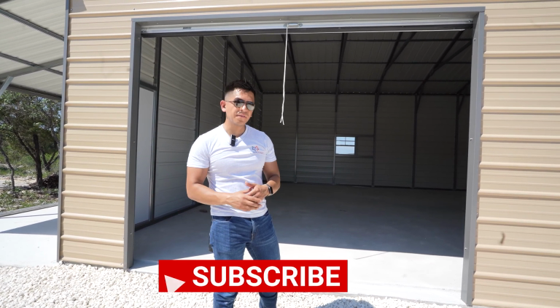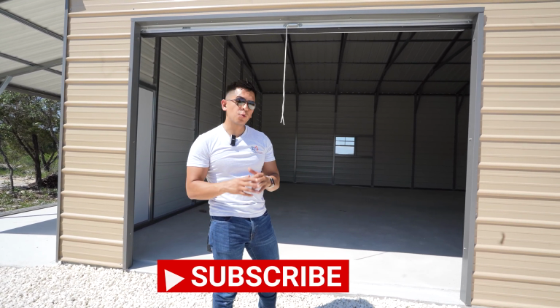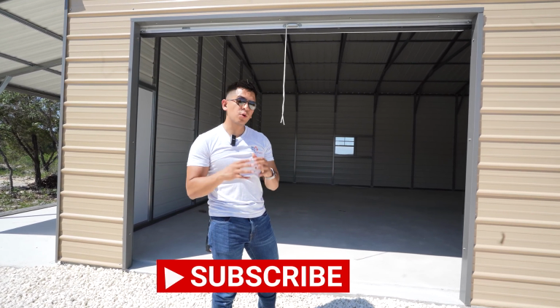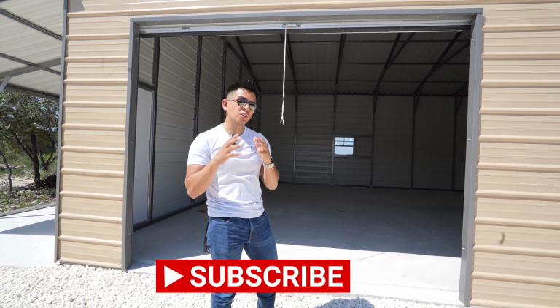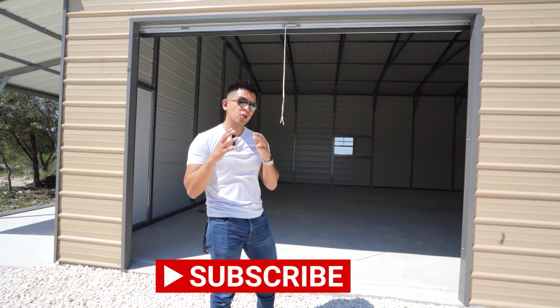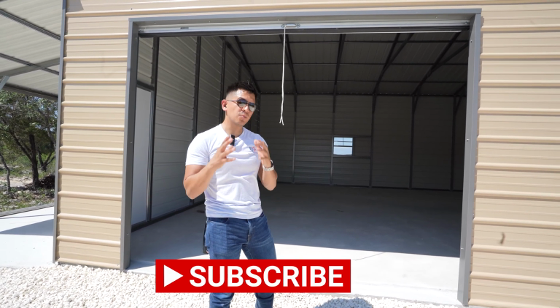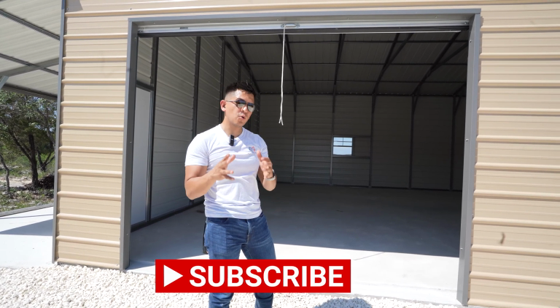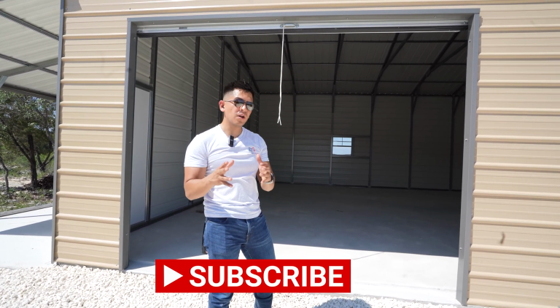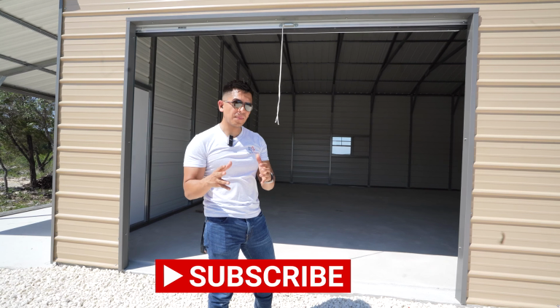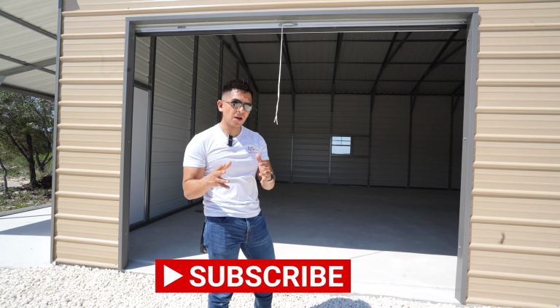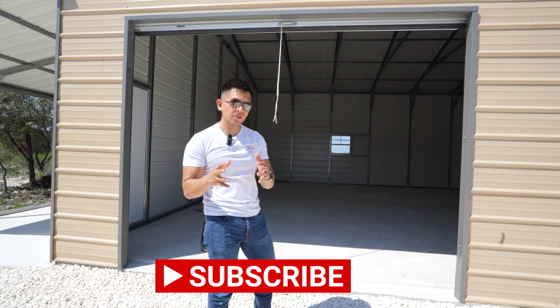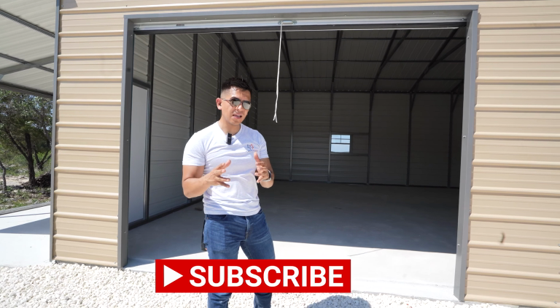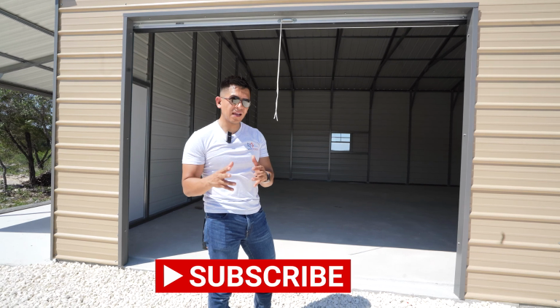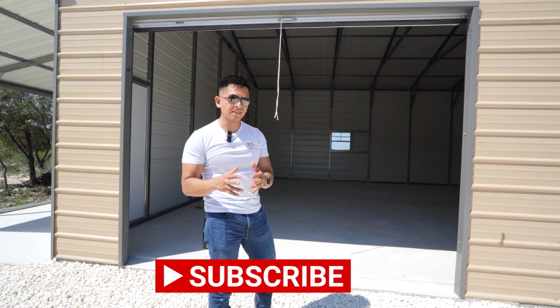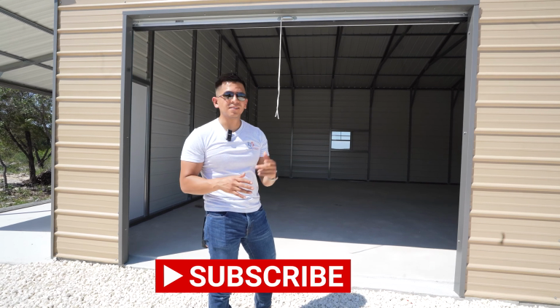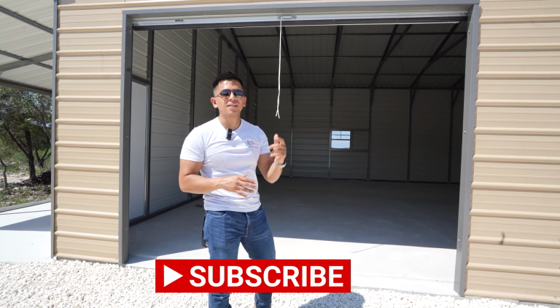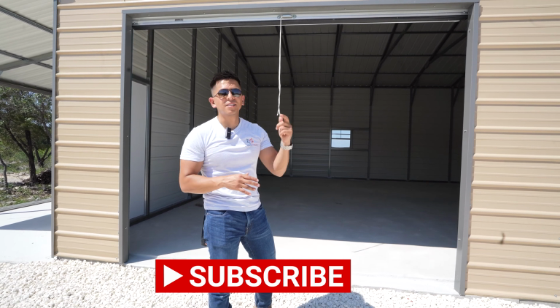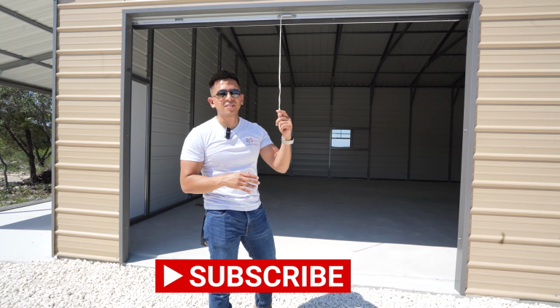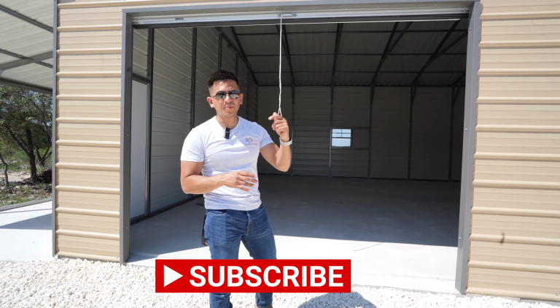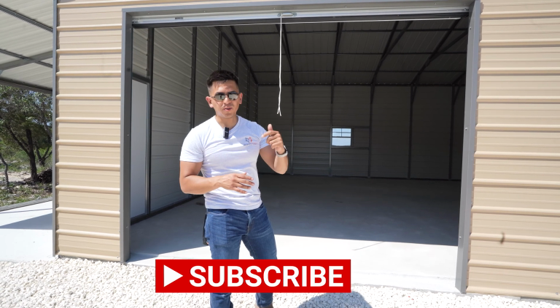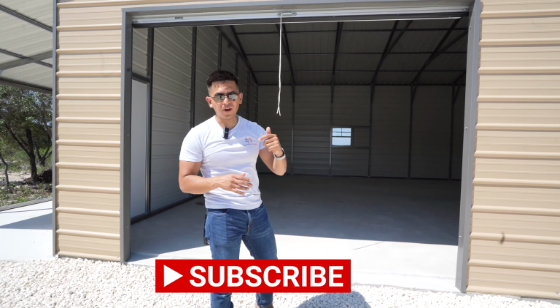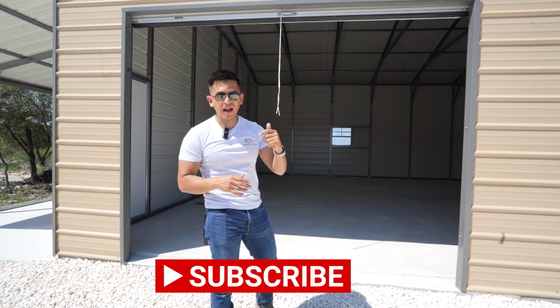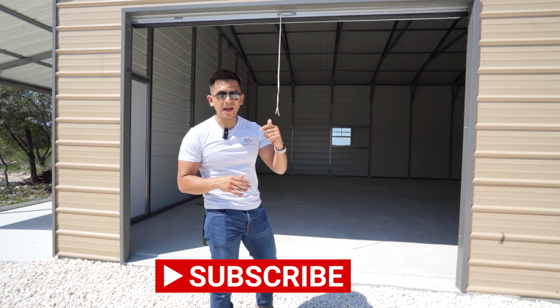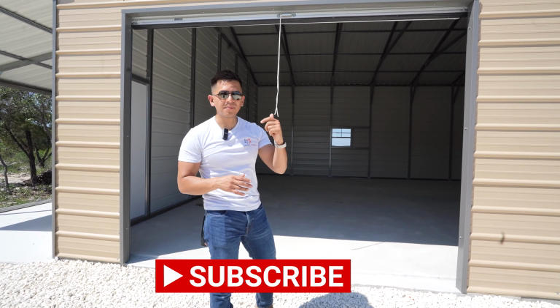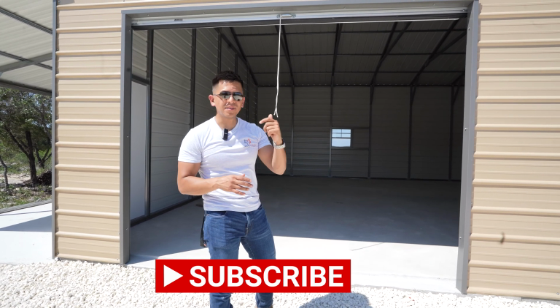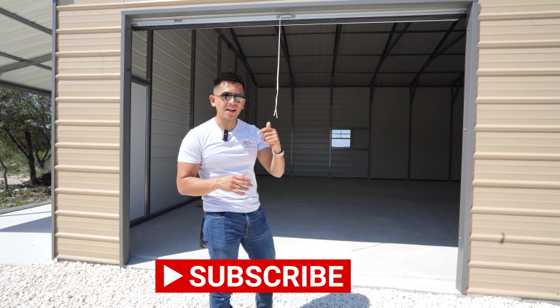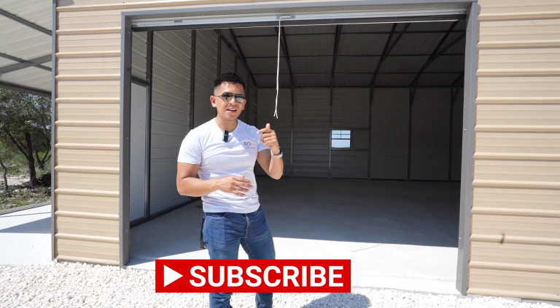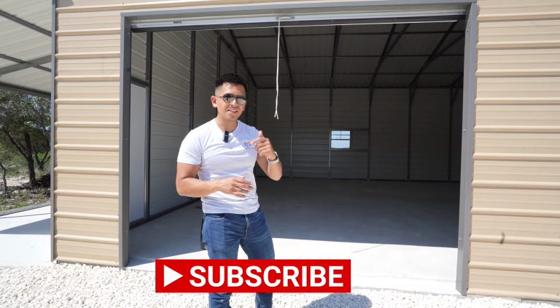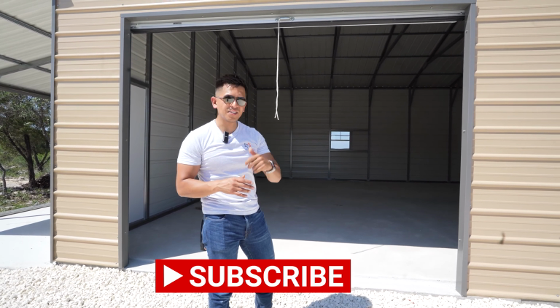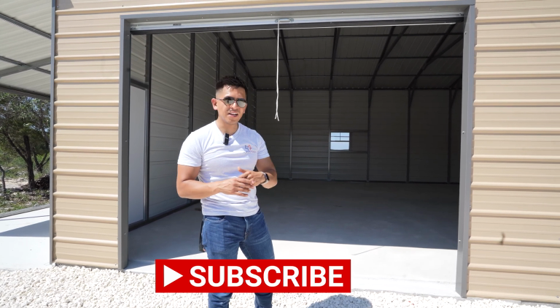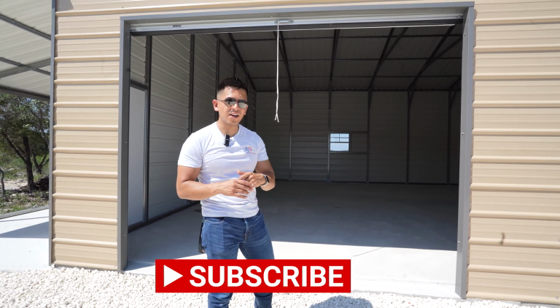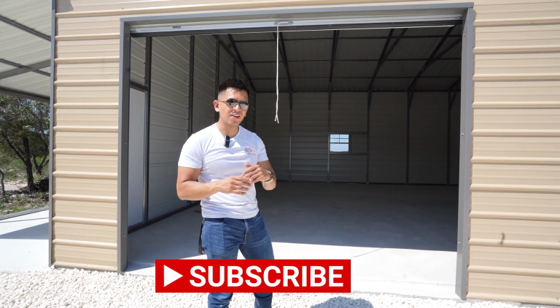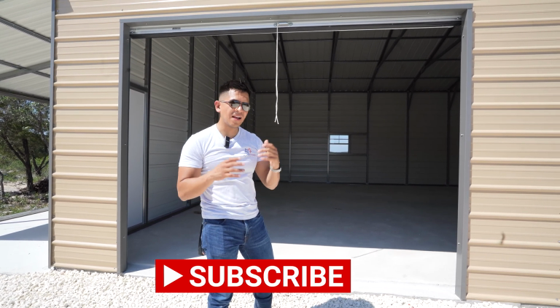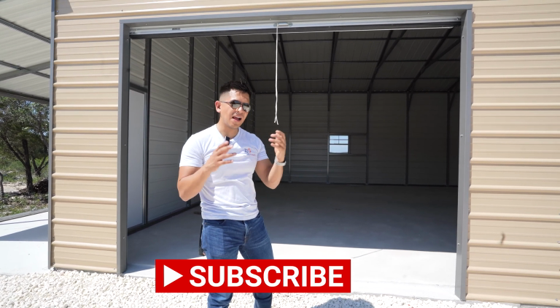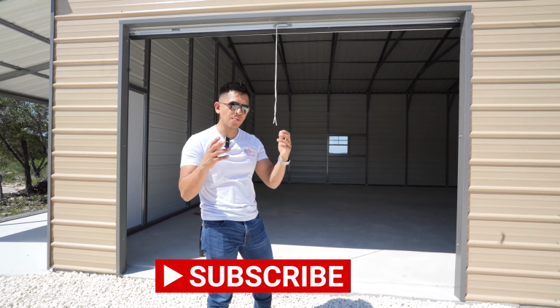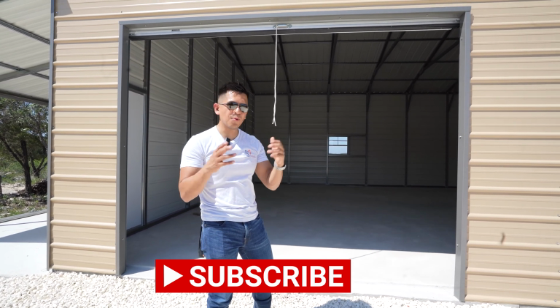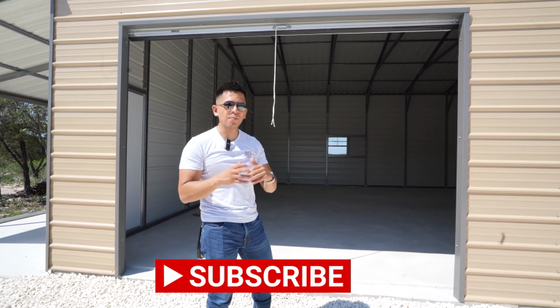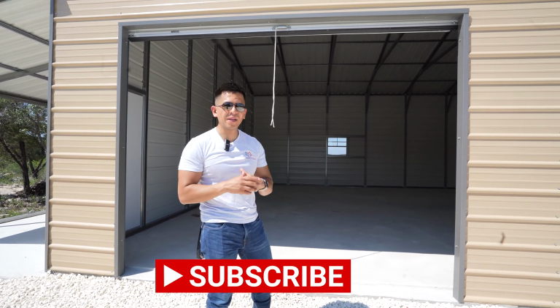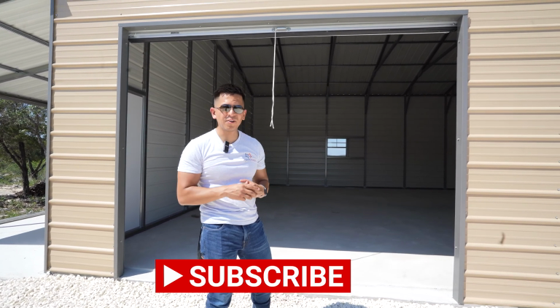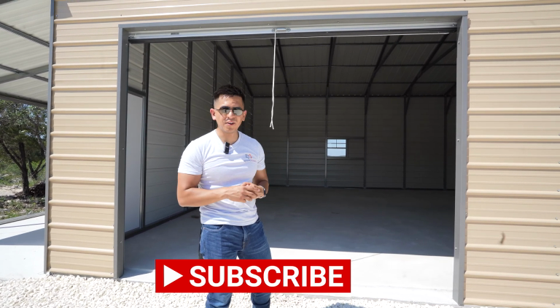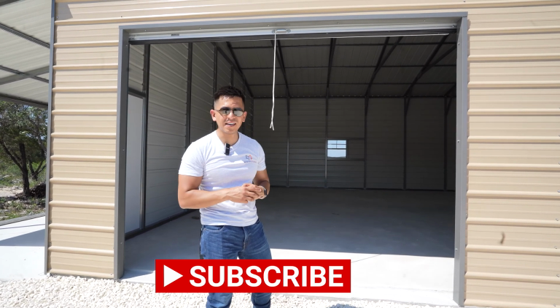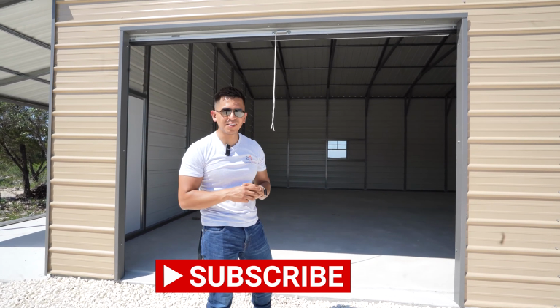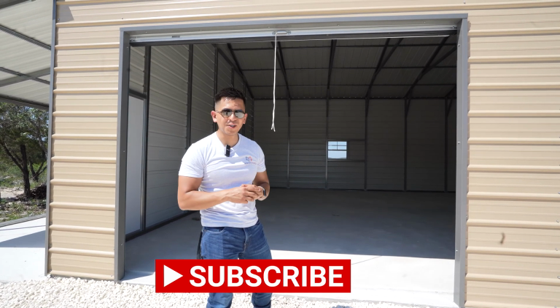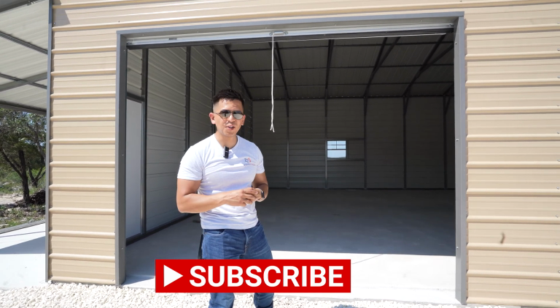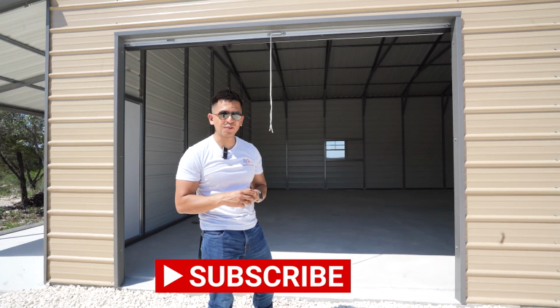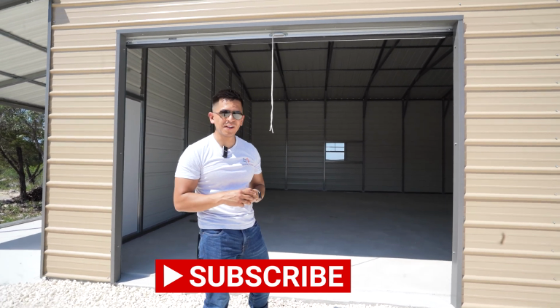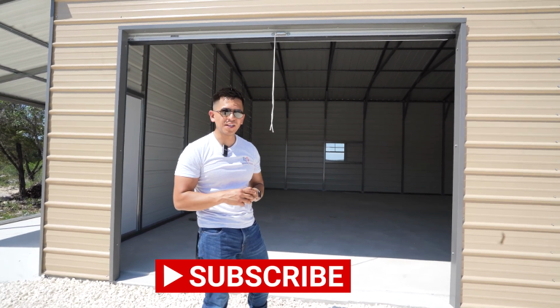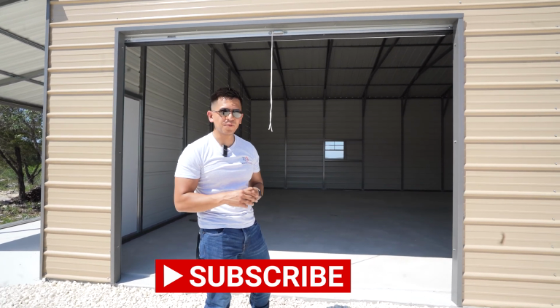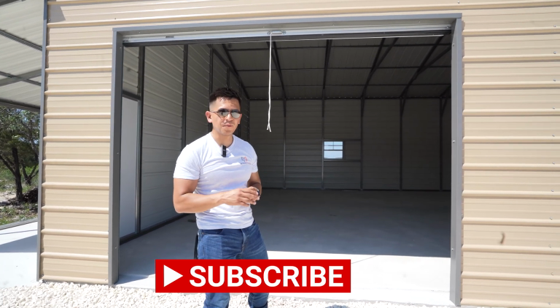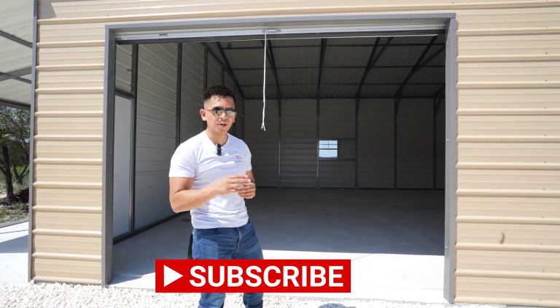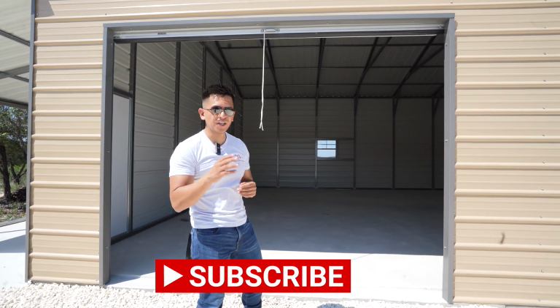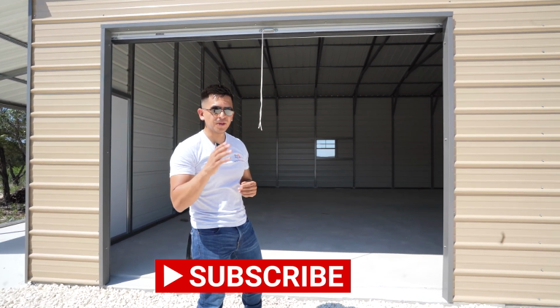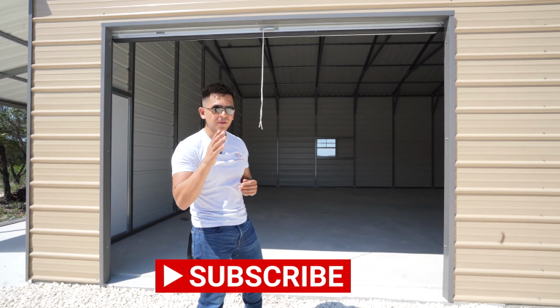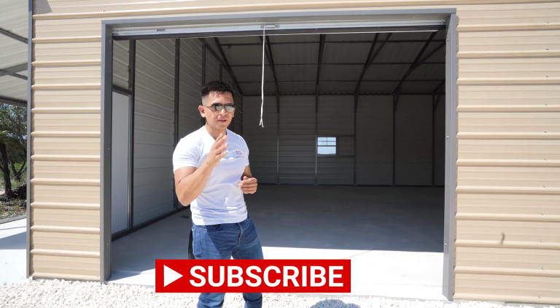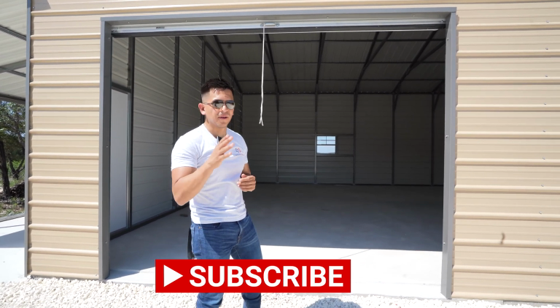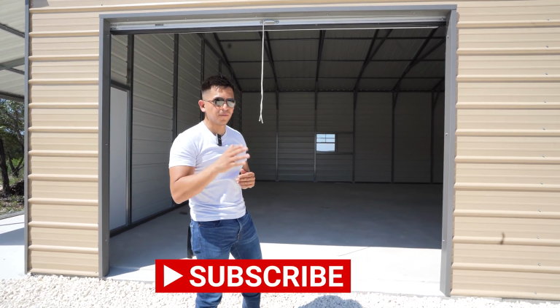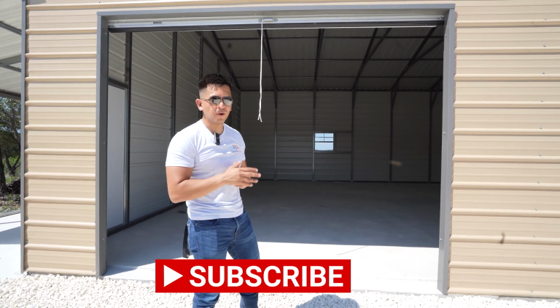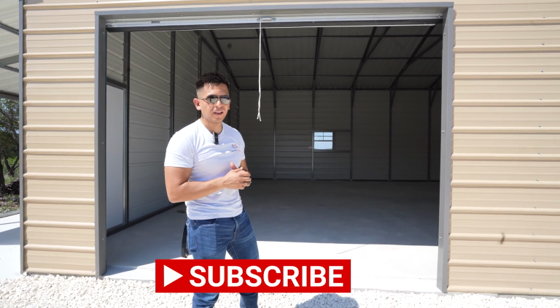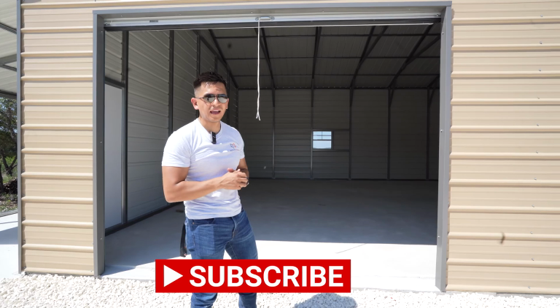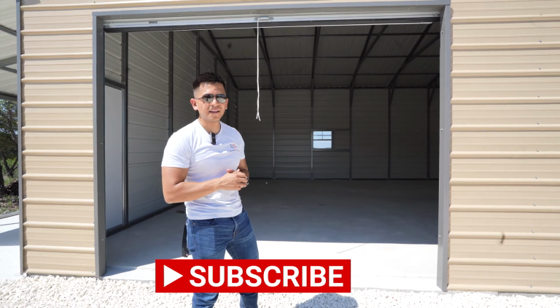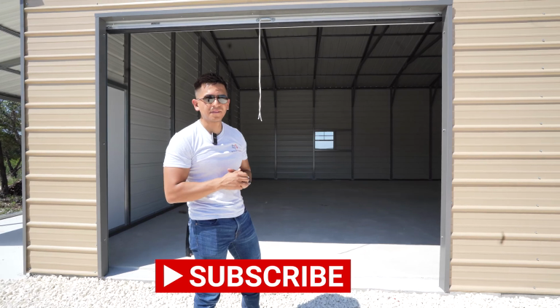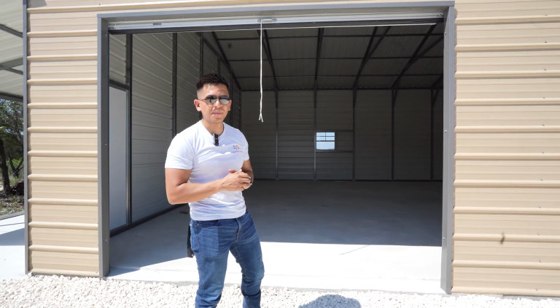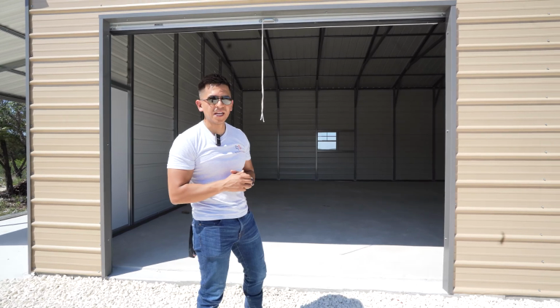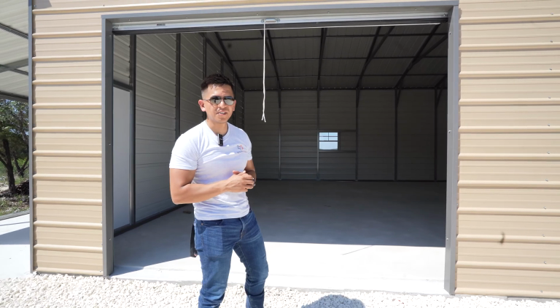If you want to learn more about that, subscribe, like, and share. I will be creating another video with that information.